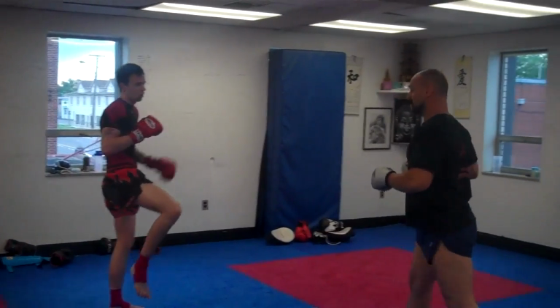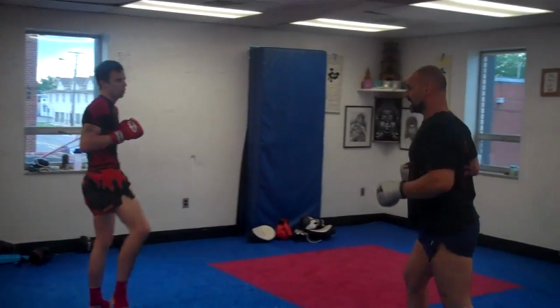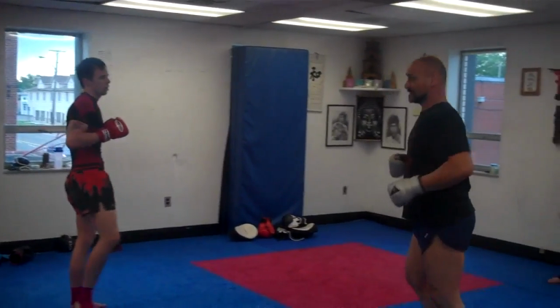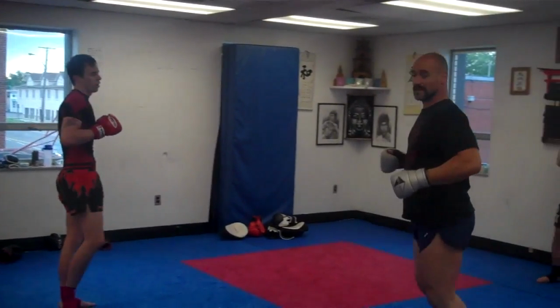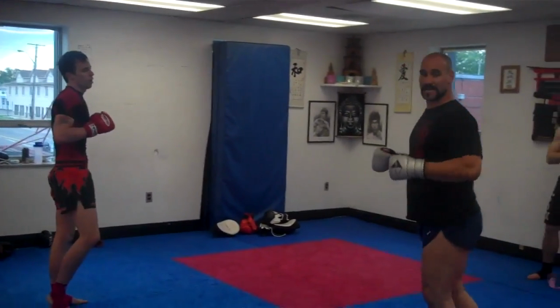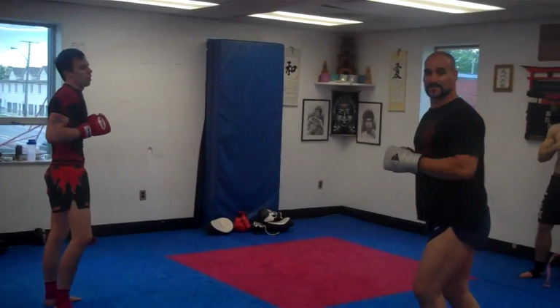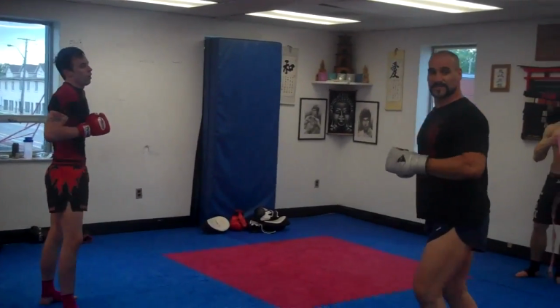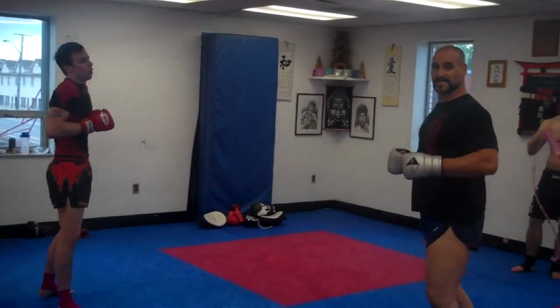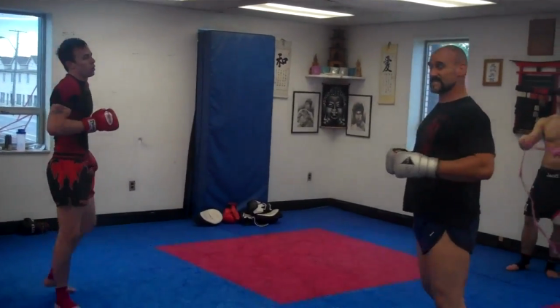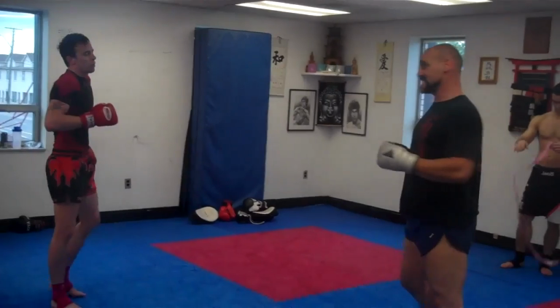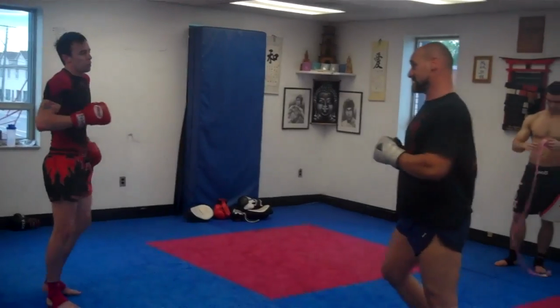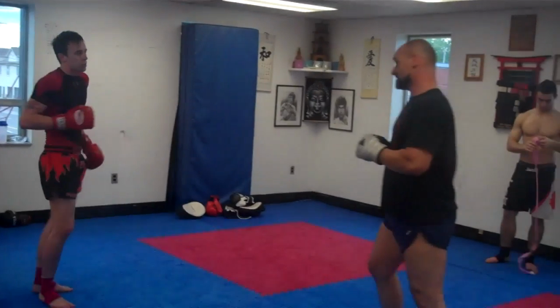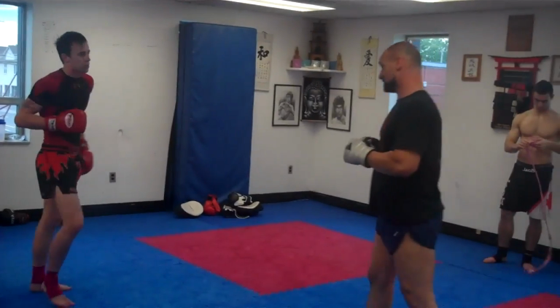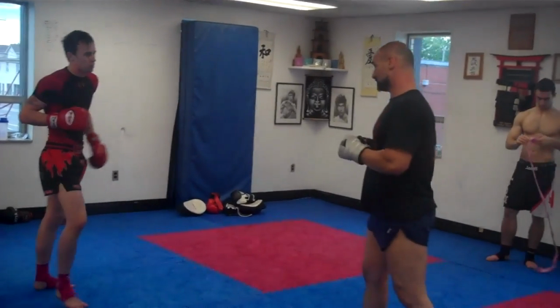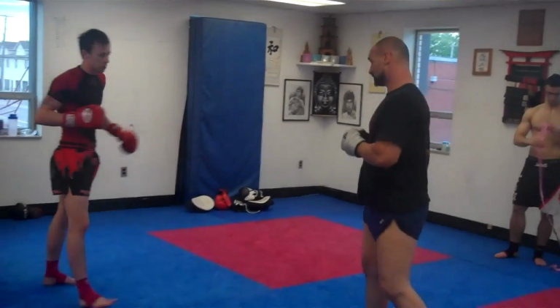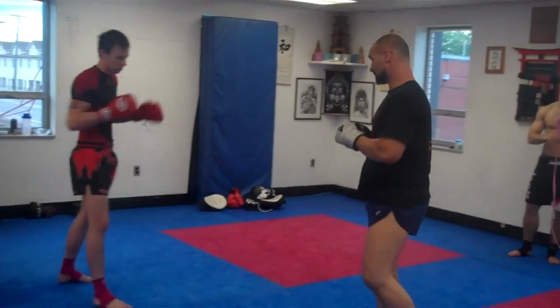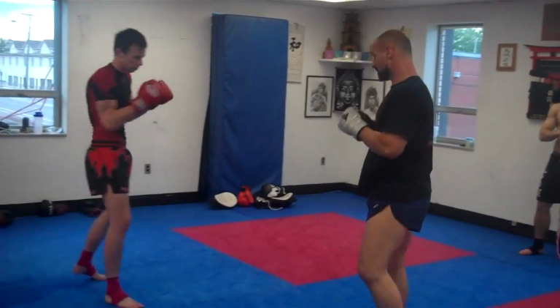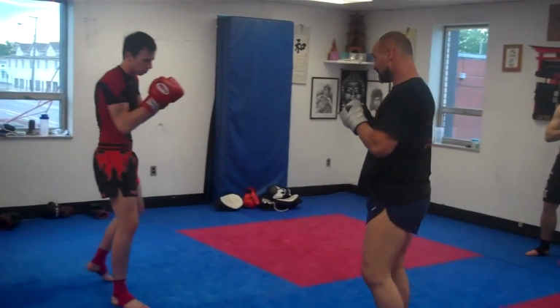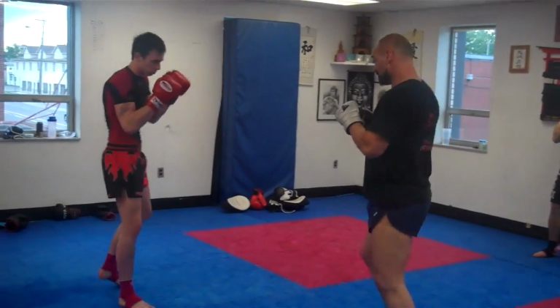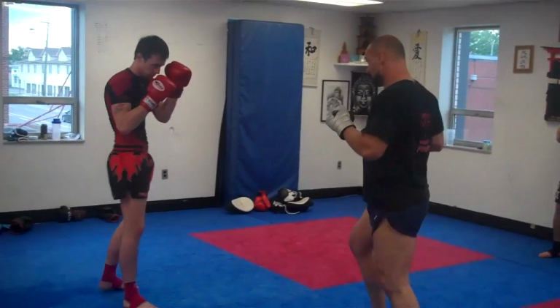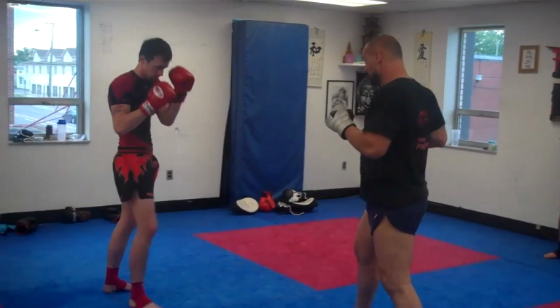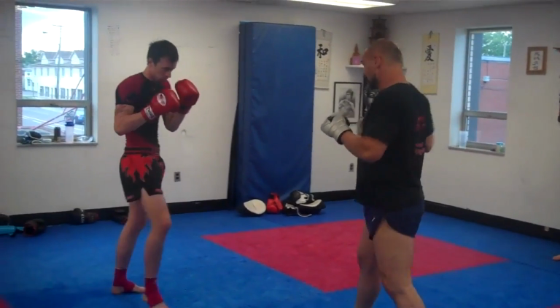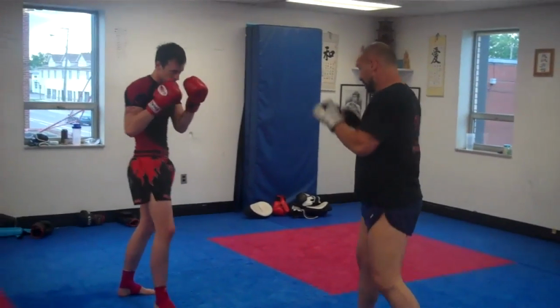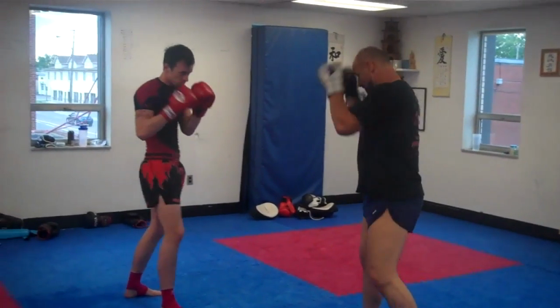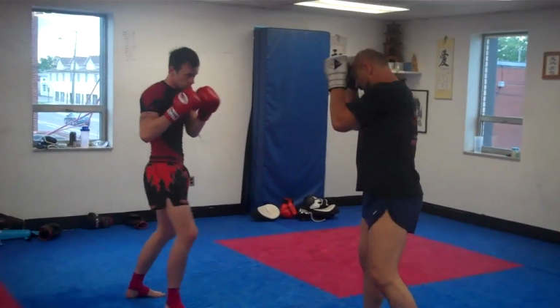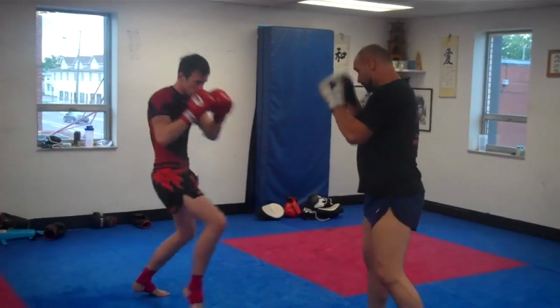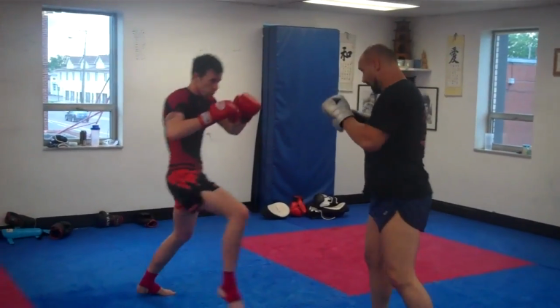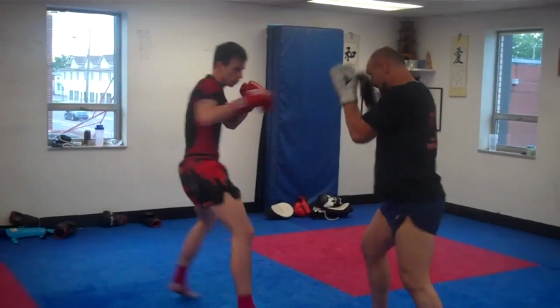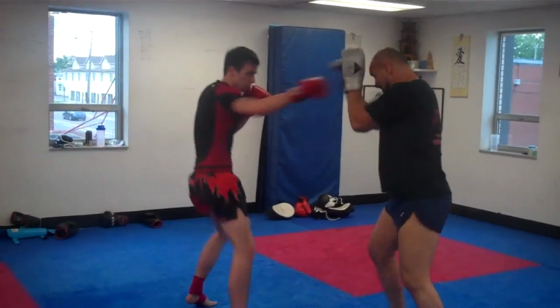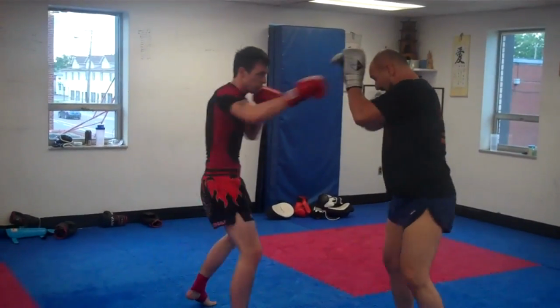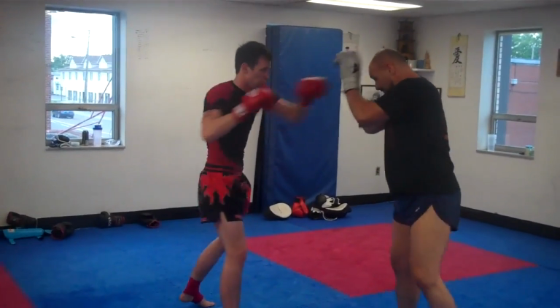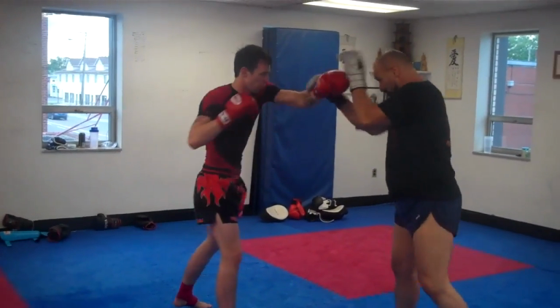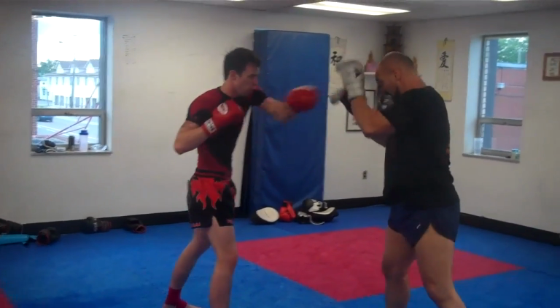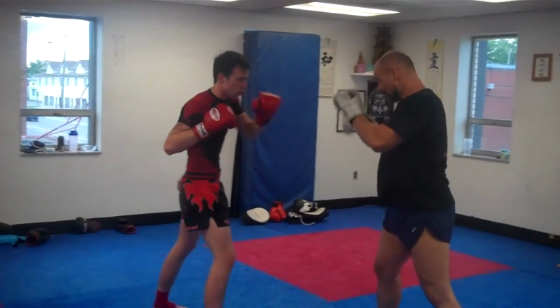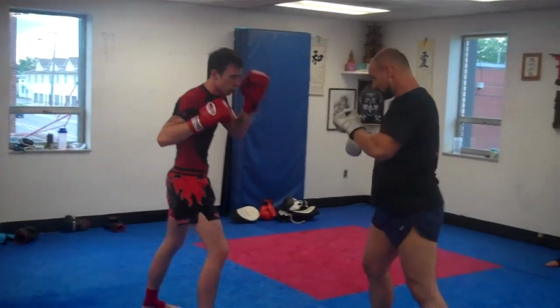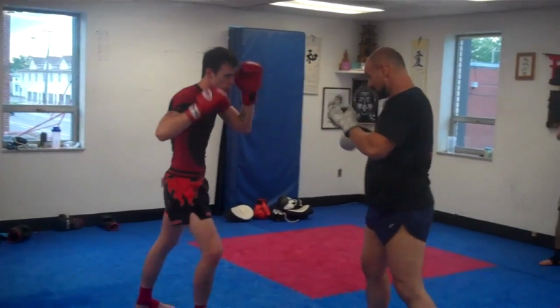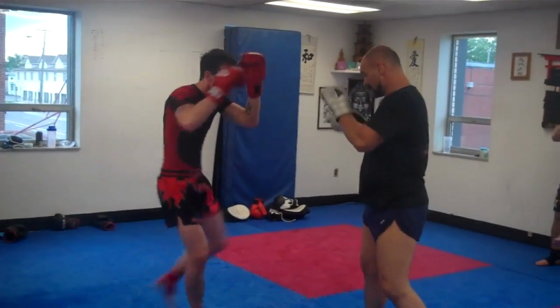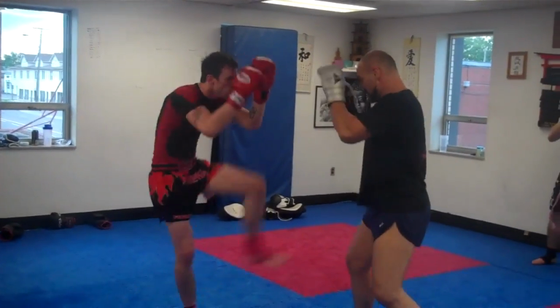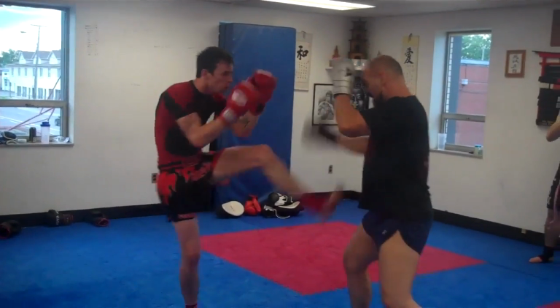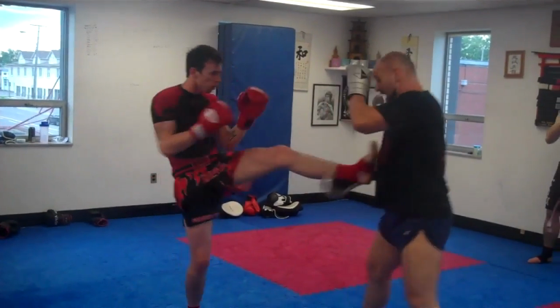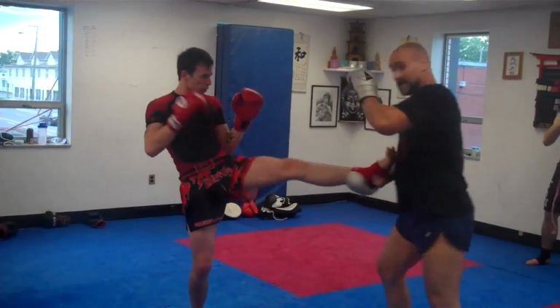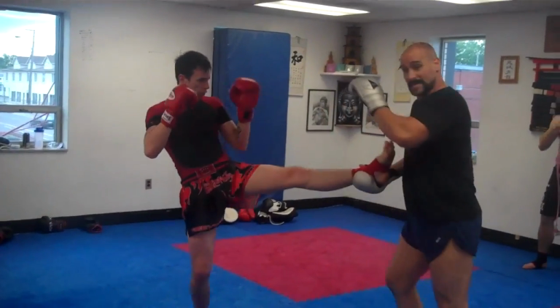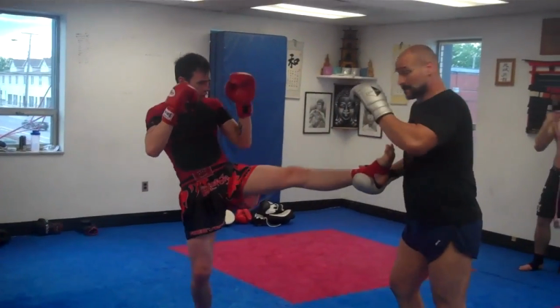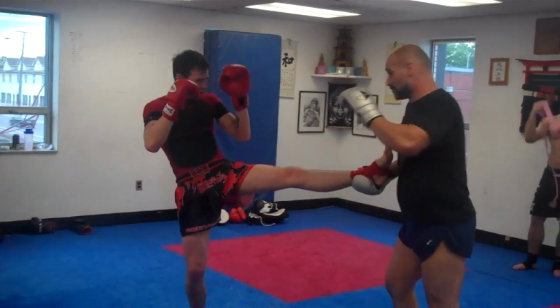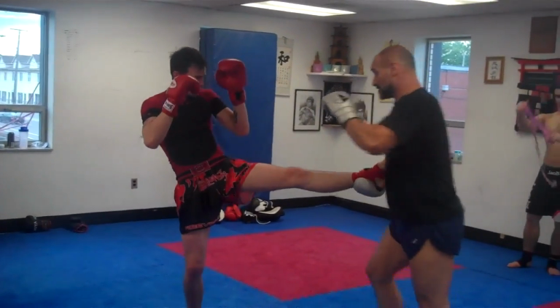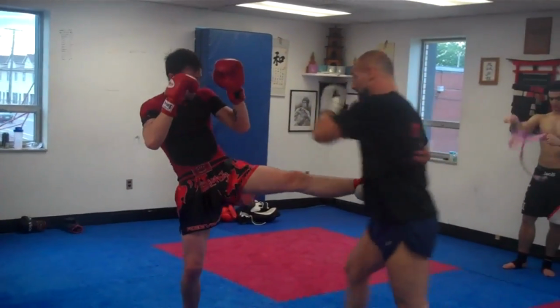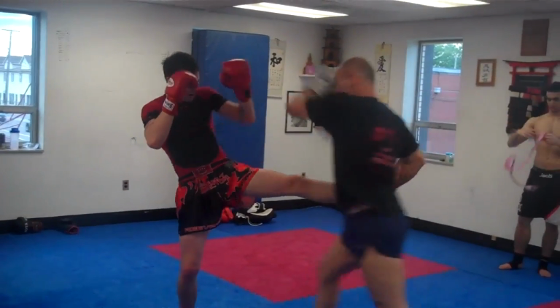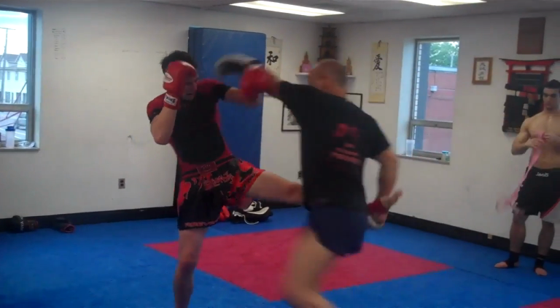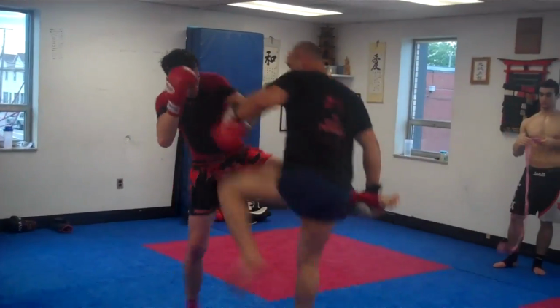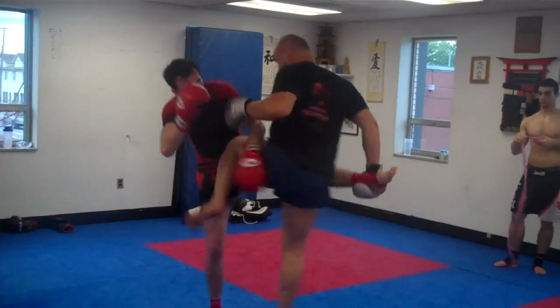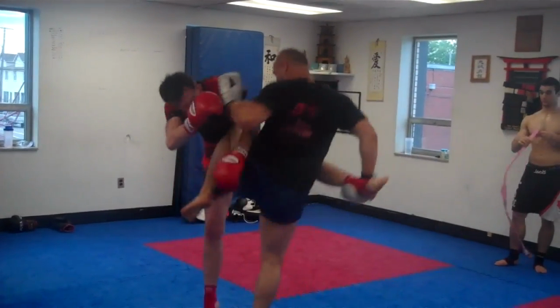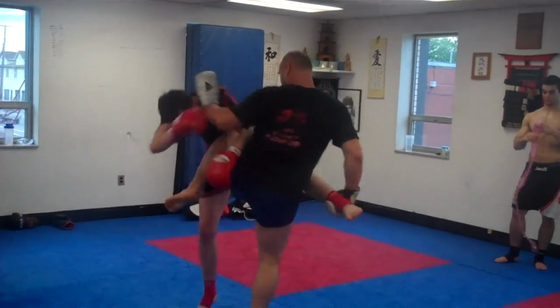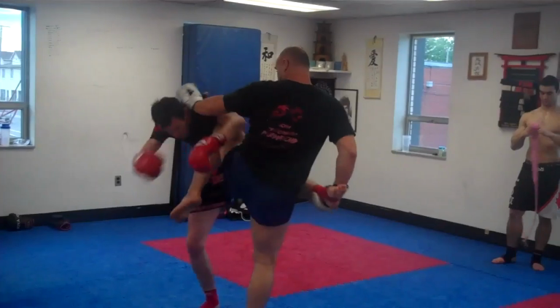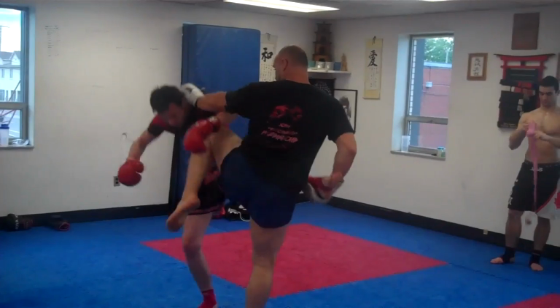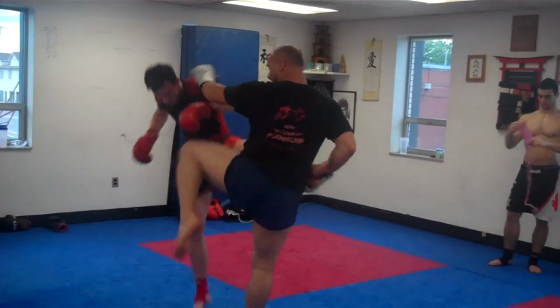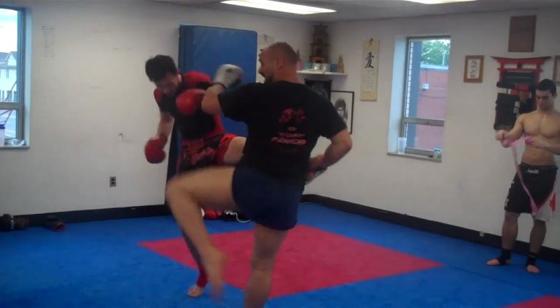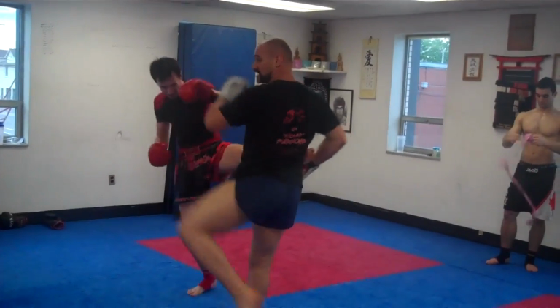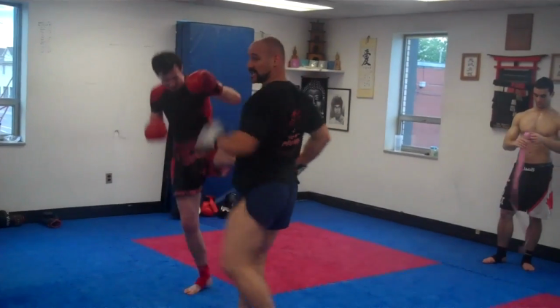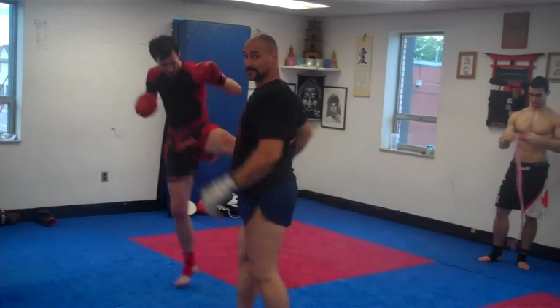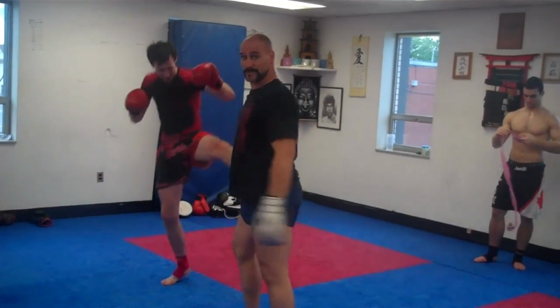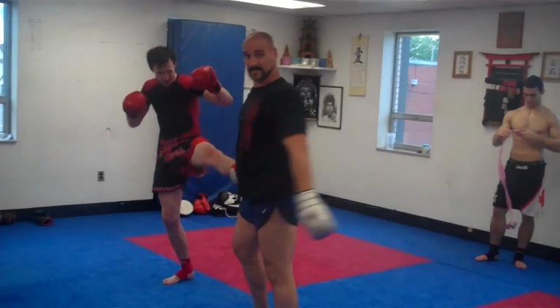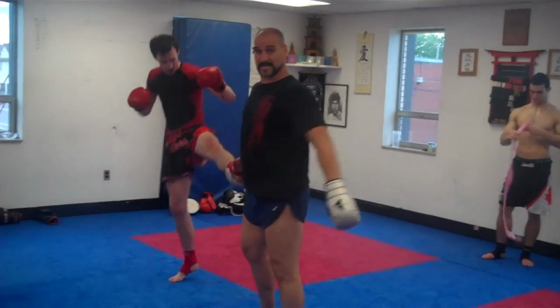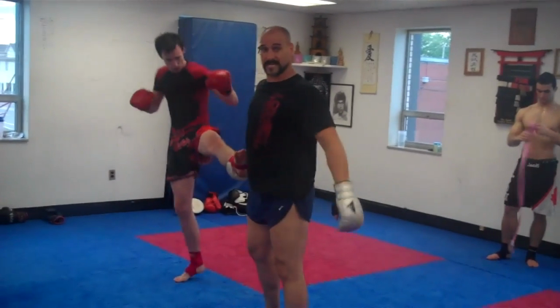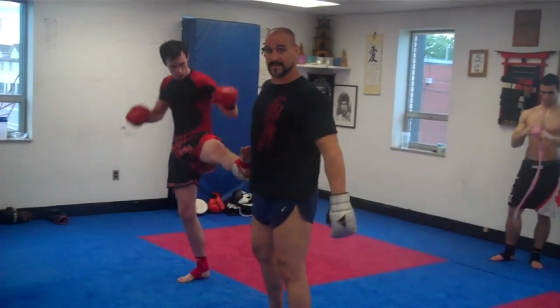And the last one is a knee. I block and jab cross, I get the push kick, and I jump with the knee.